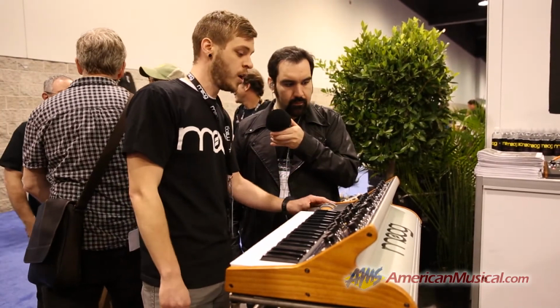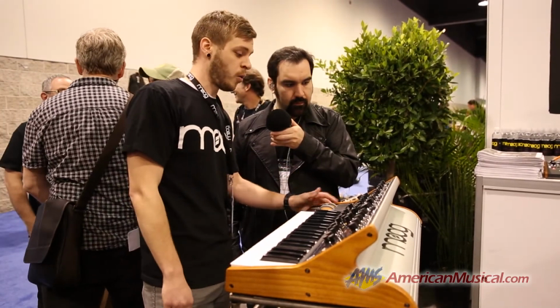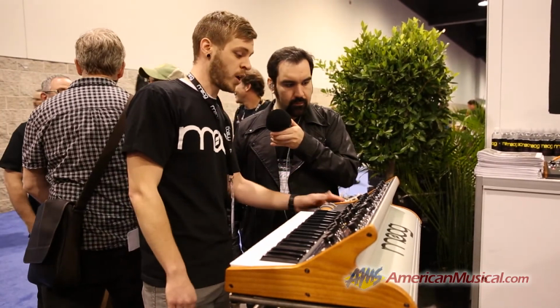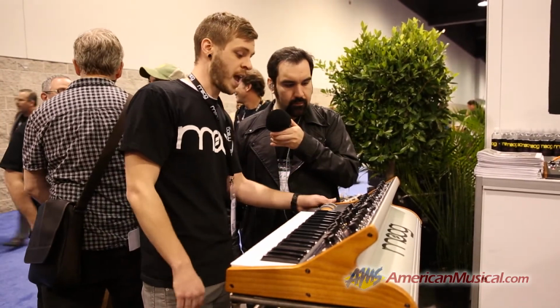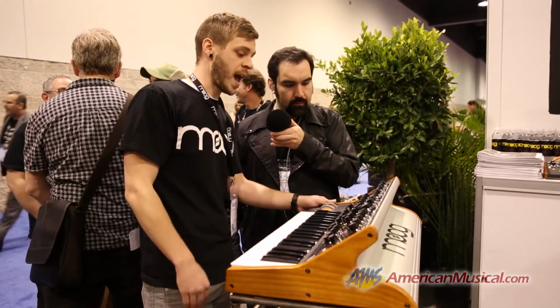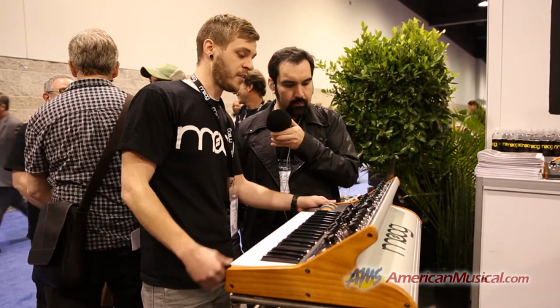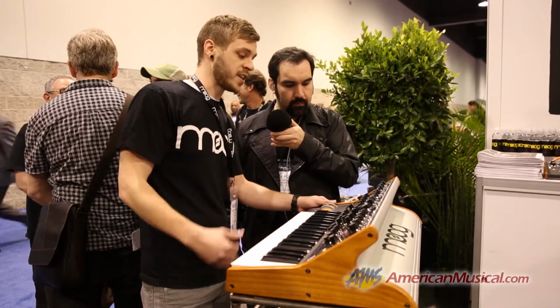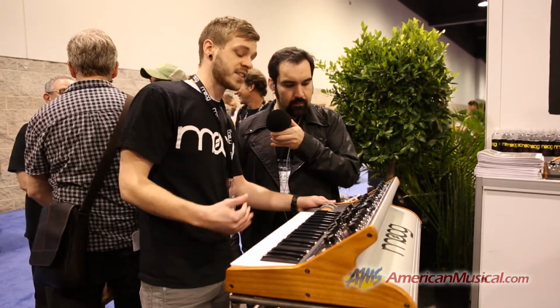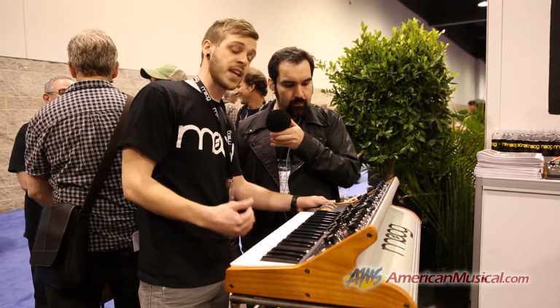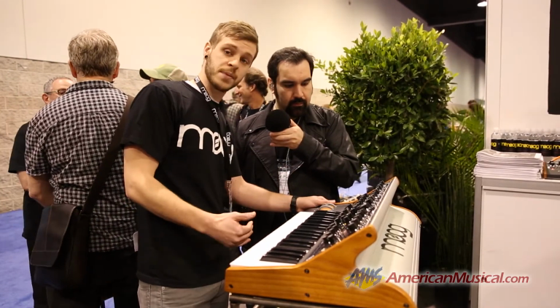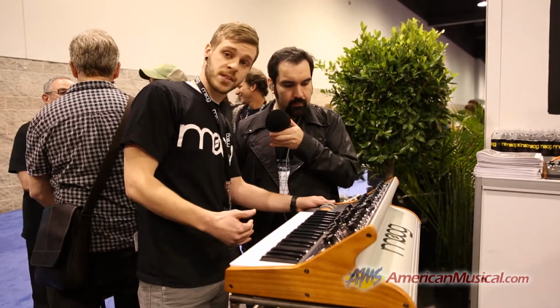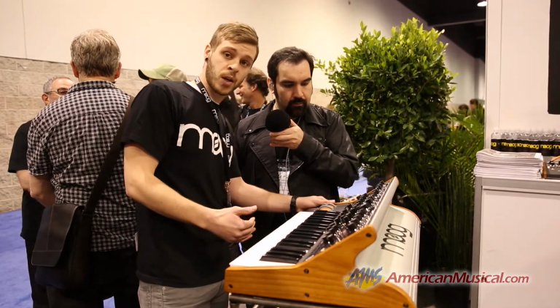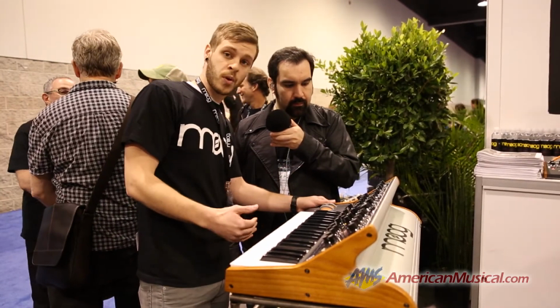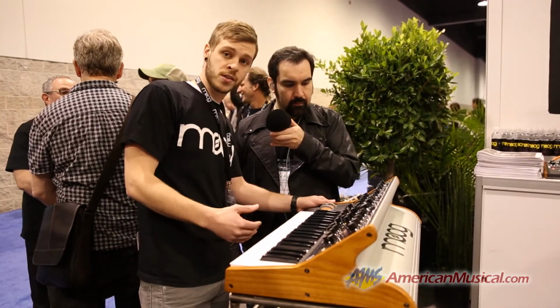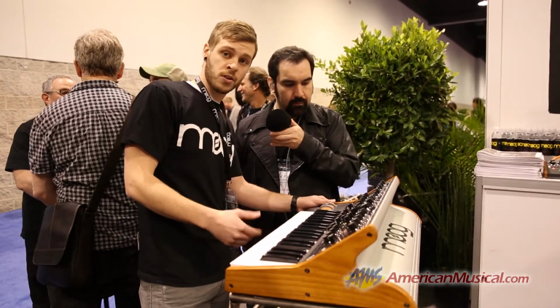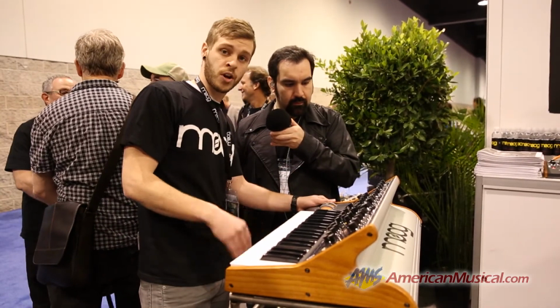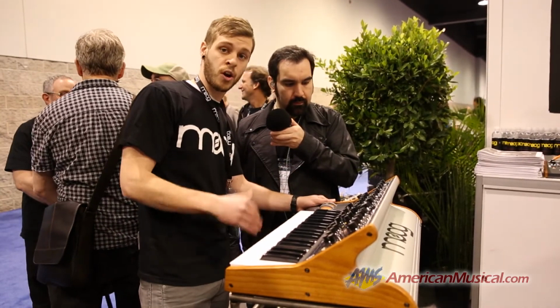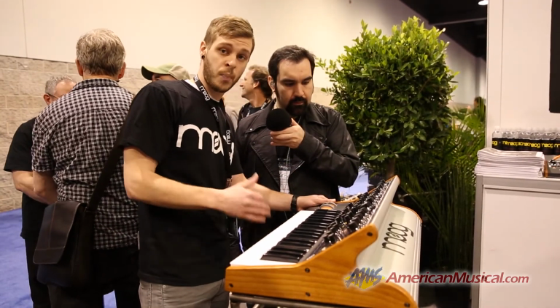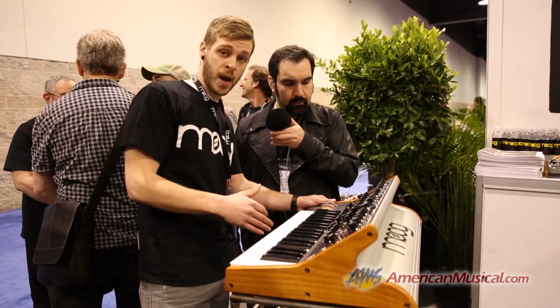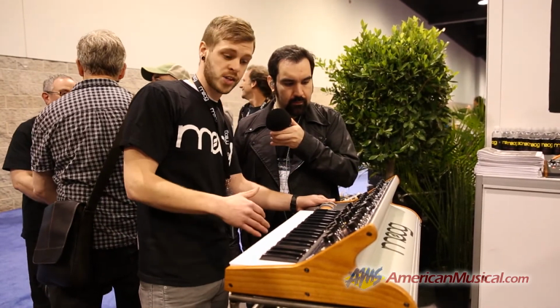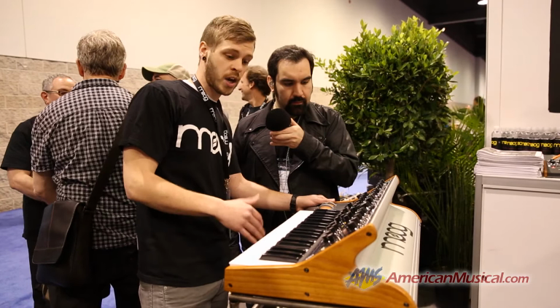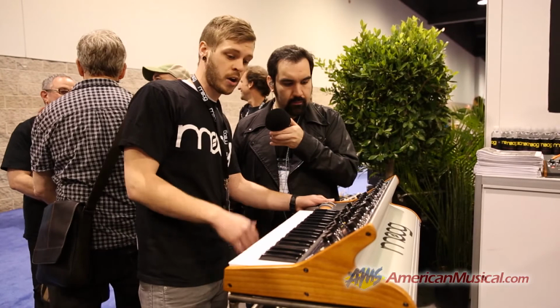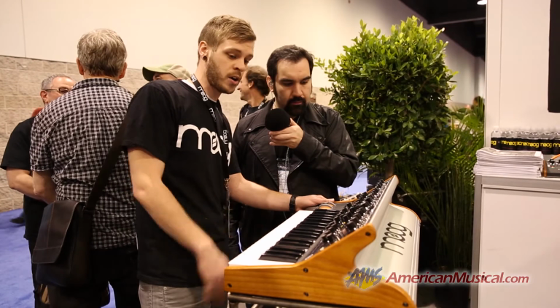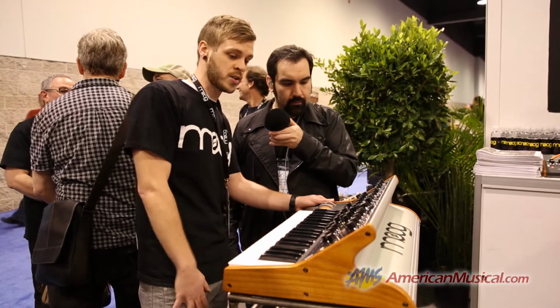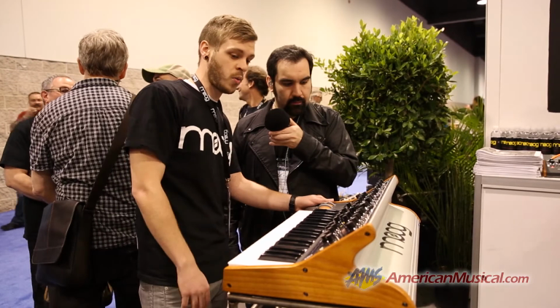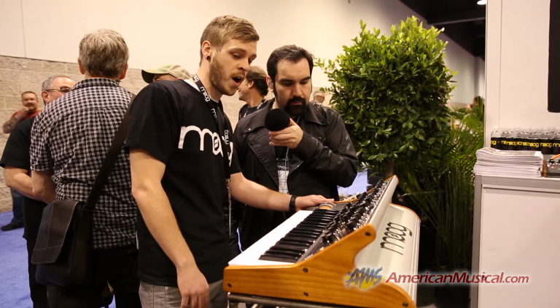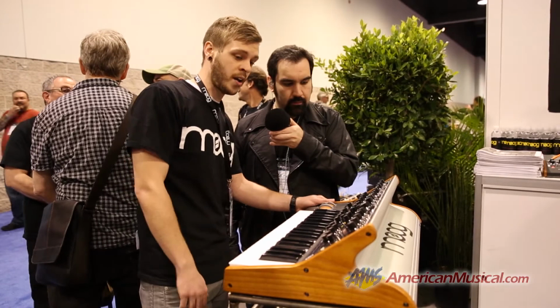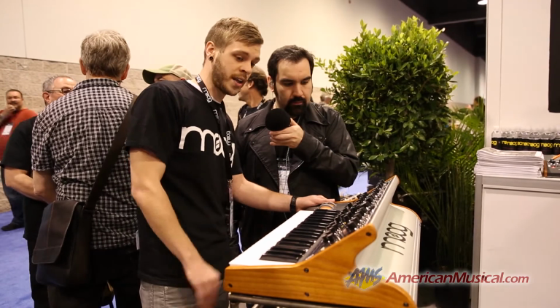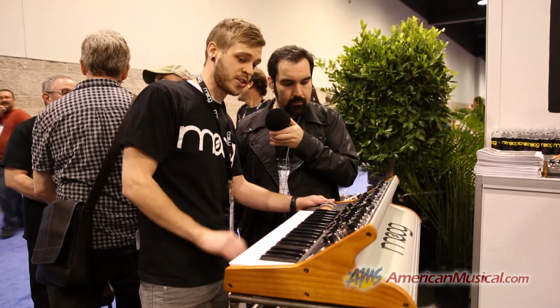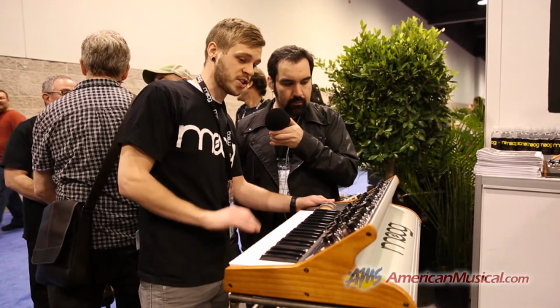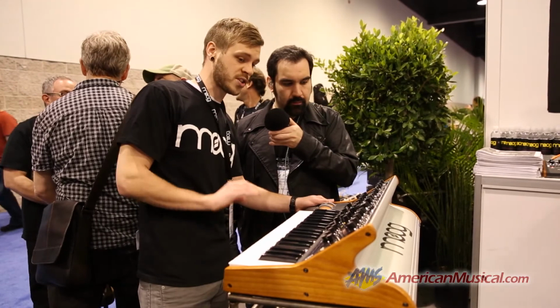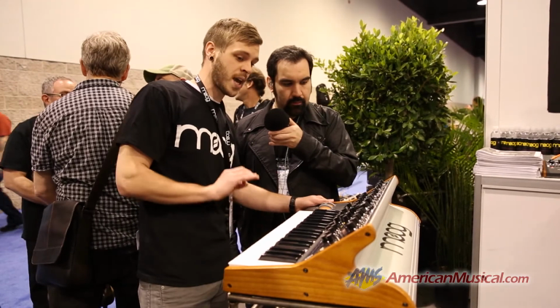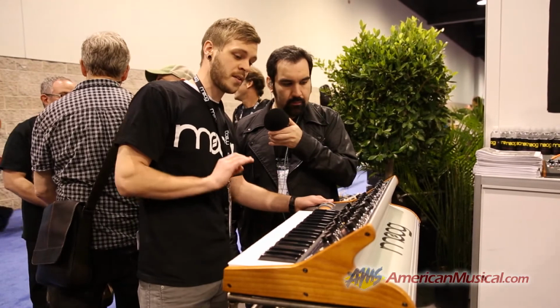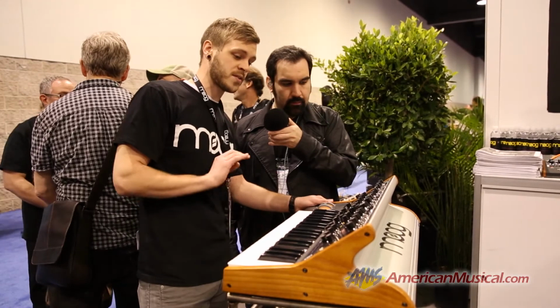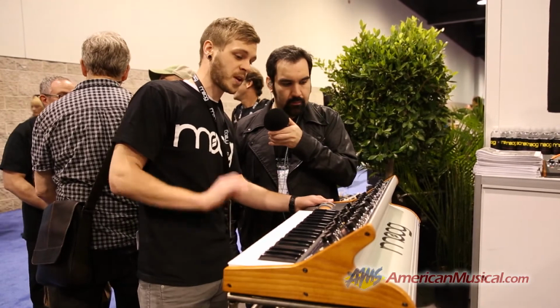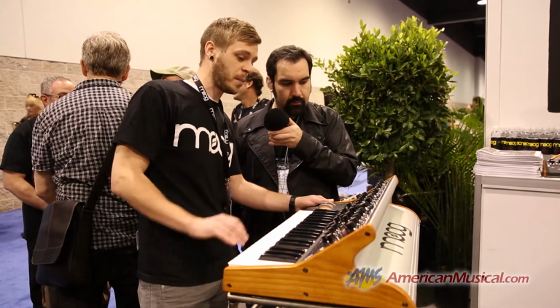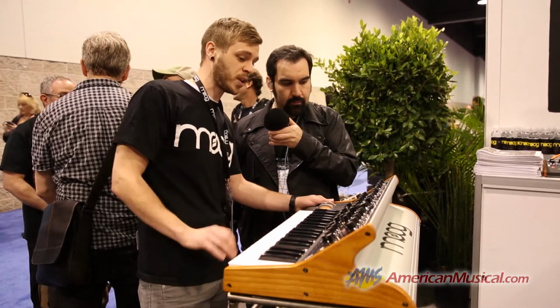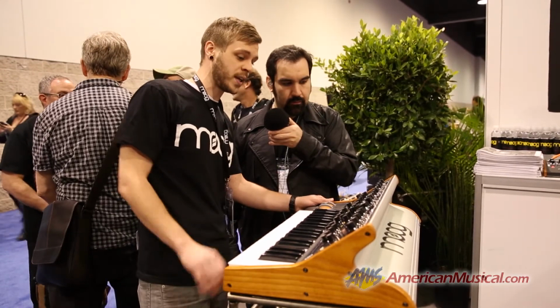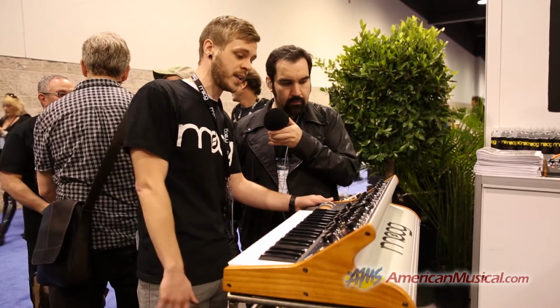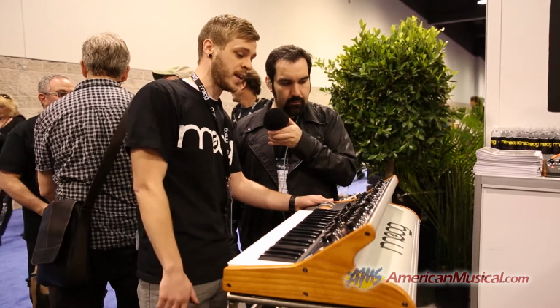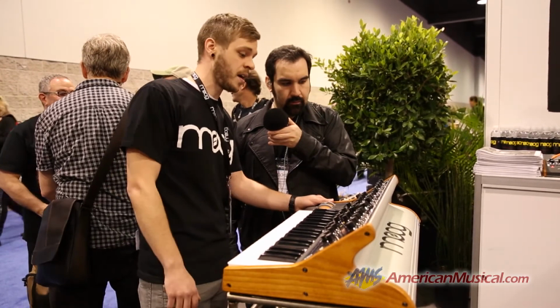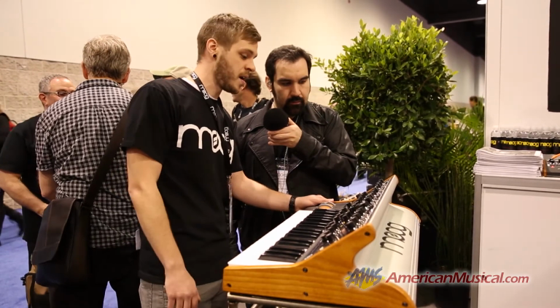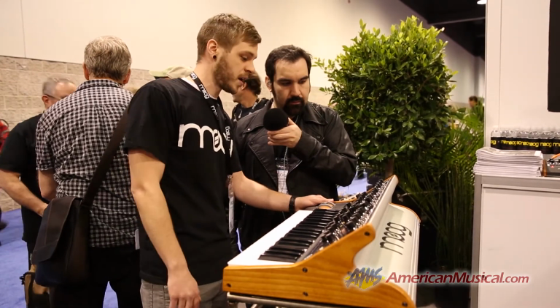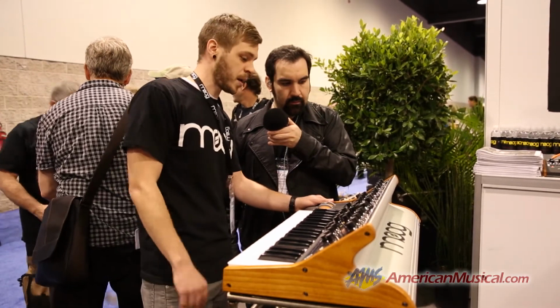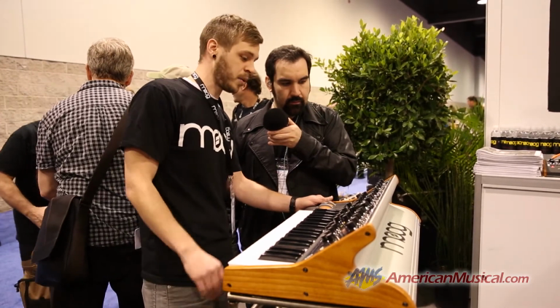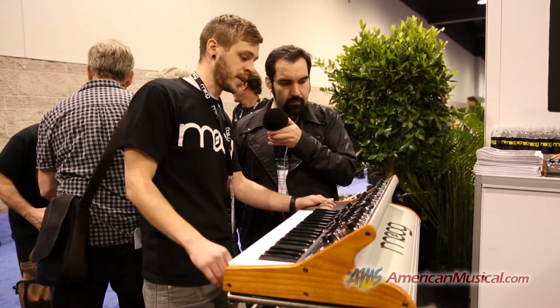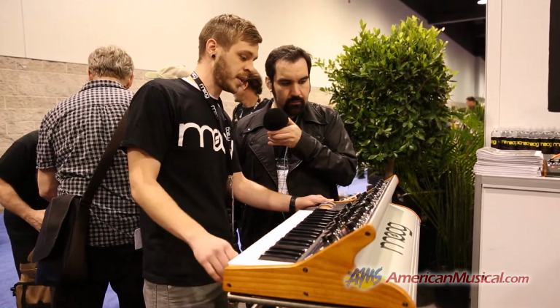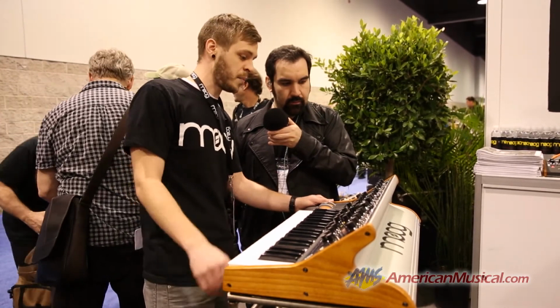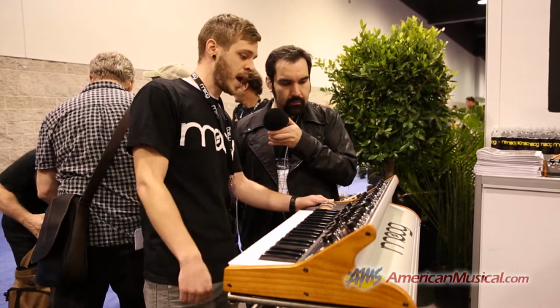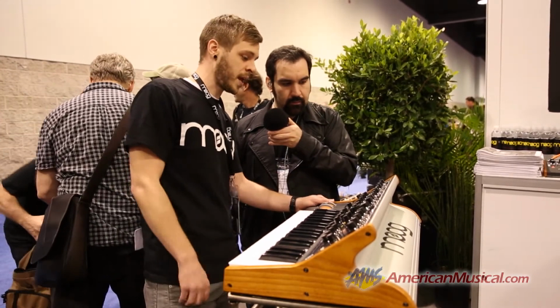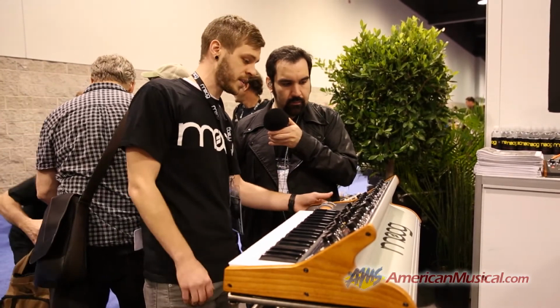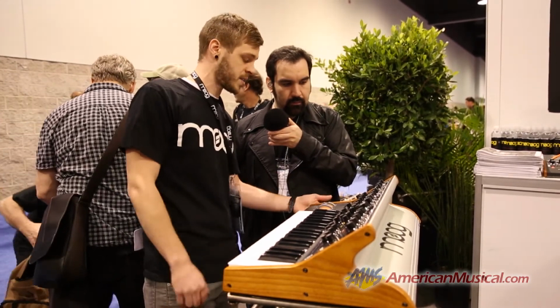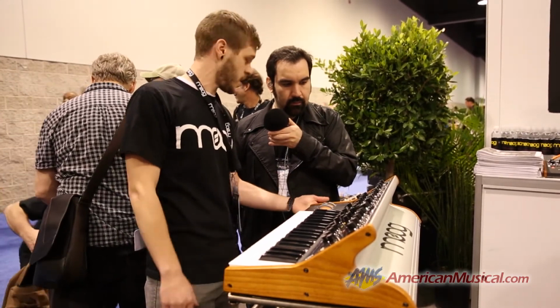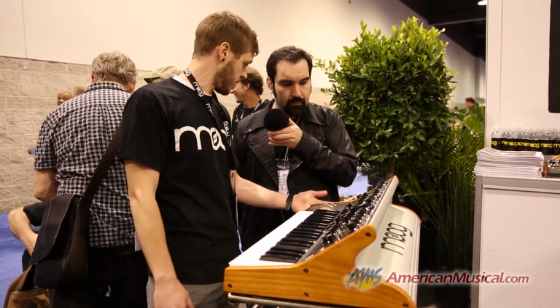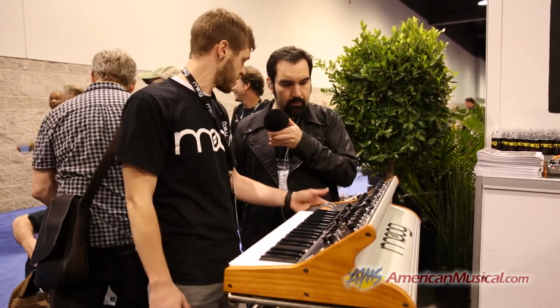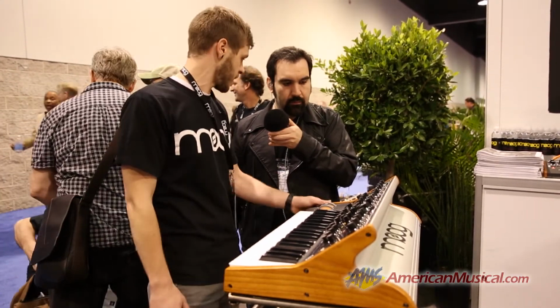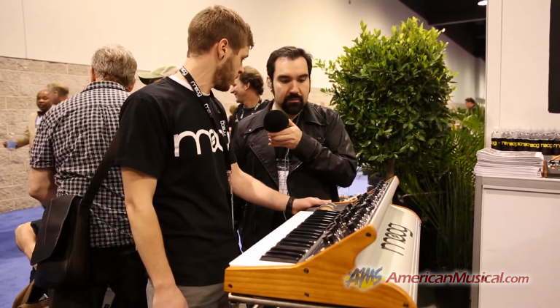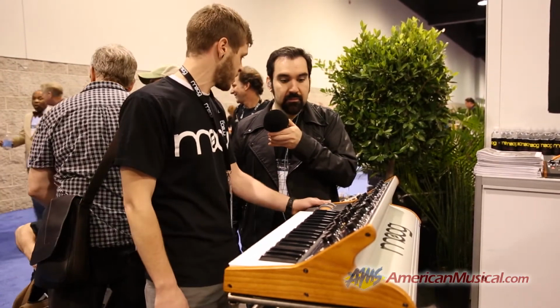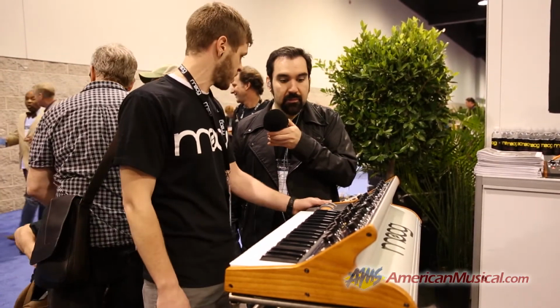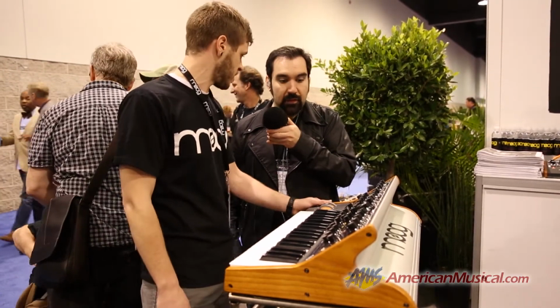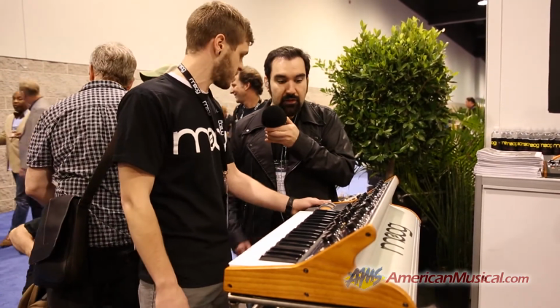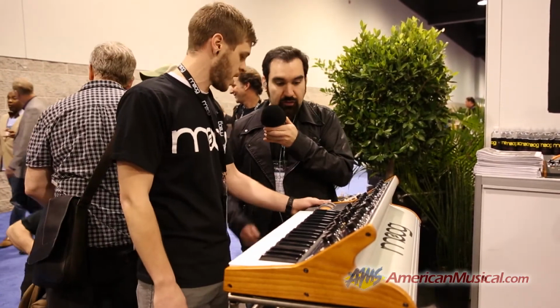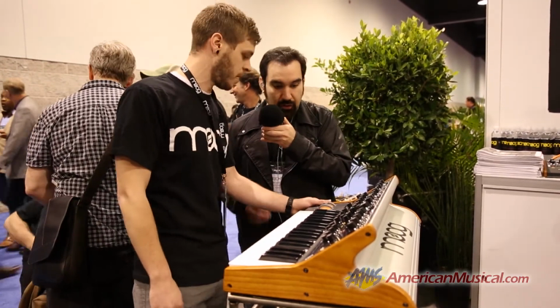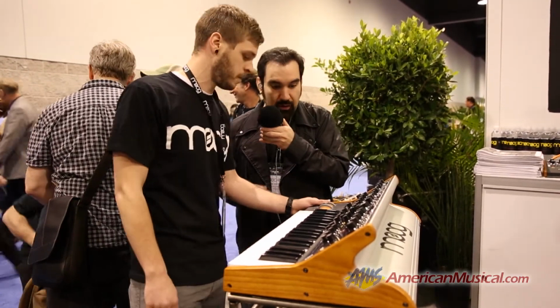We're going to have a step sequencer and an arpeggiator as well, and it just sounds completely, completely bad. Let's take a listen to the sound.